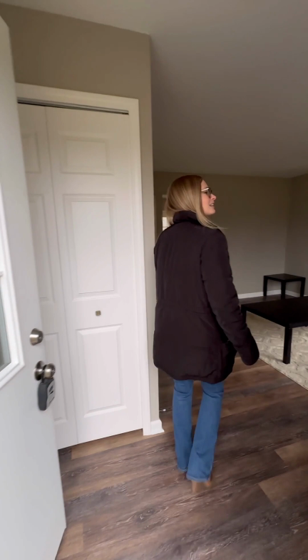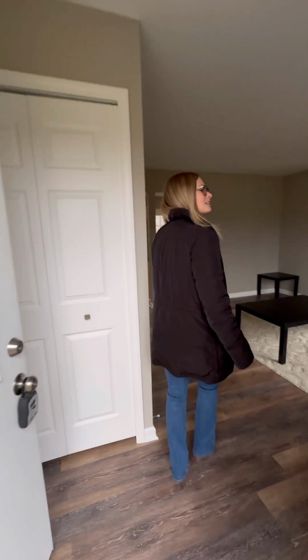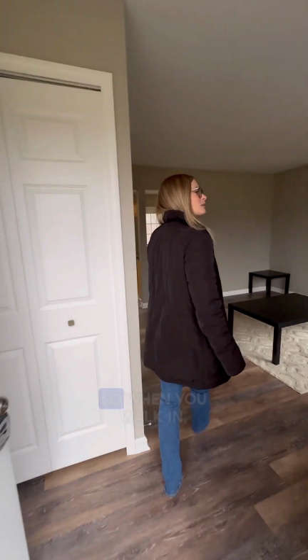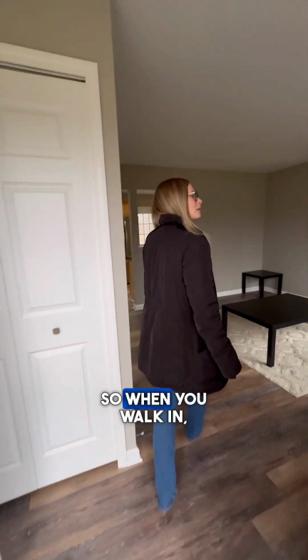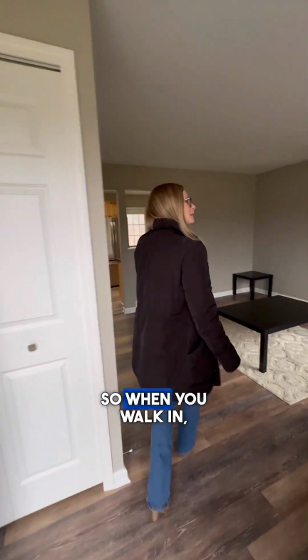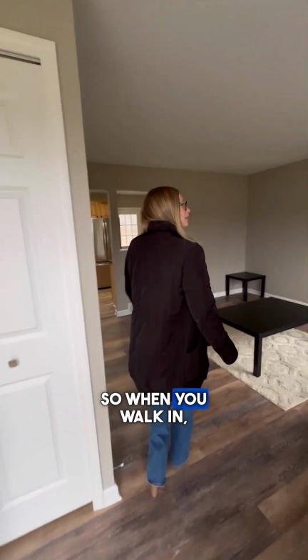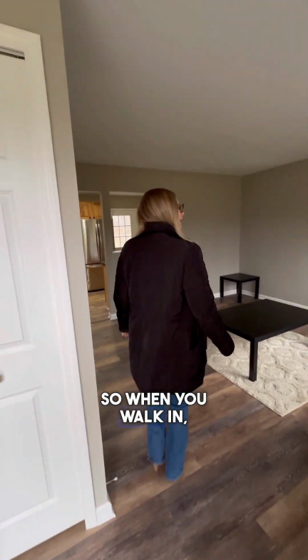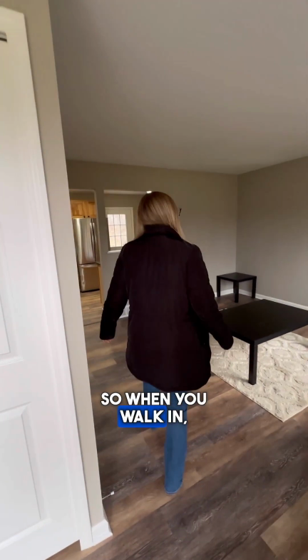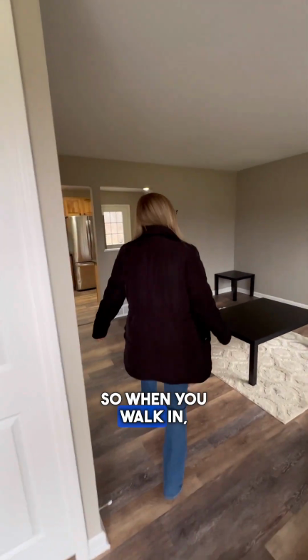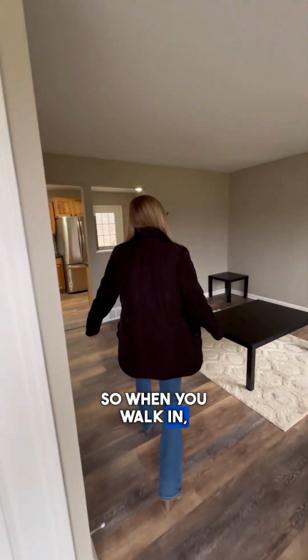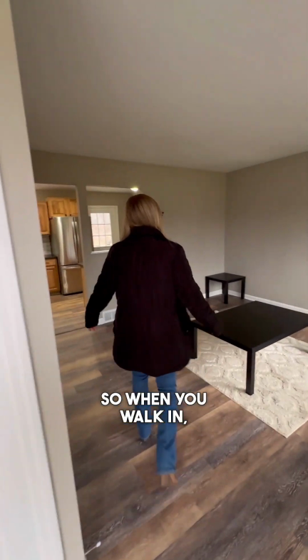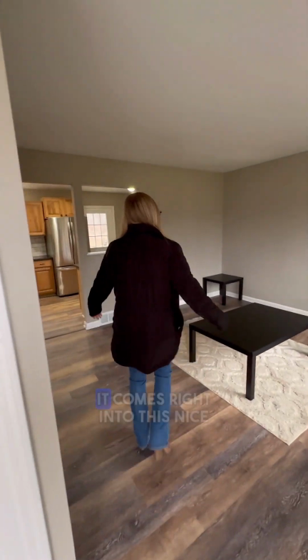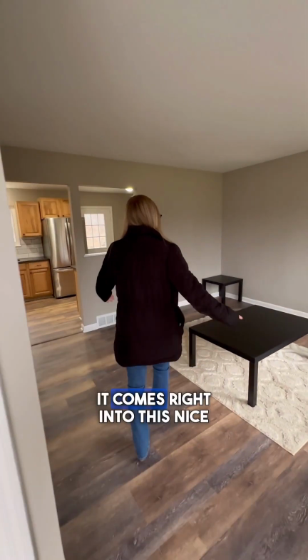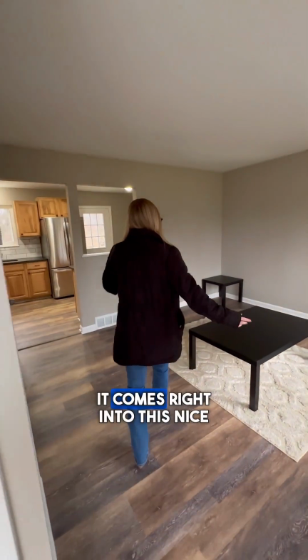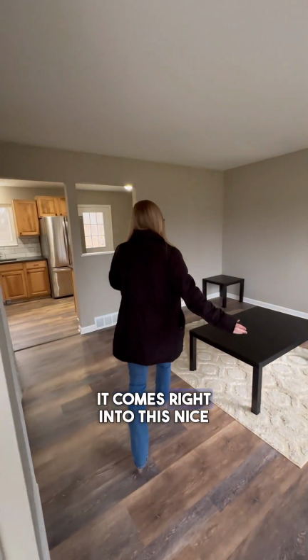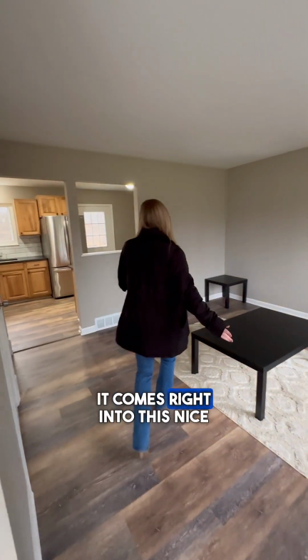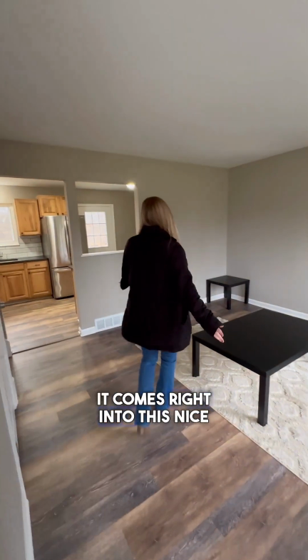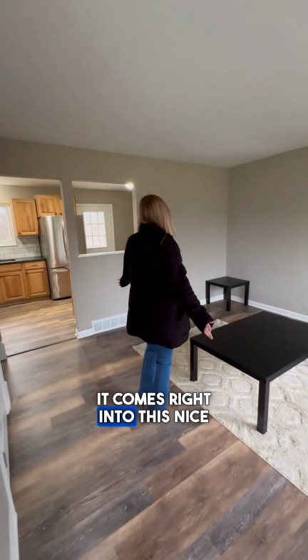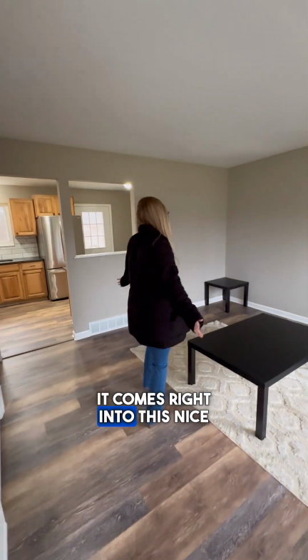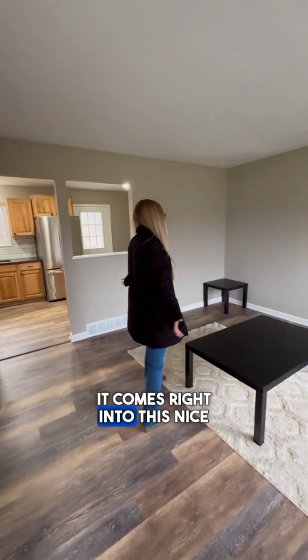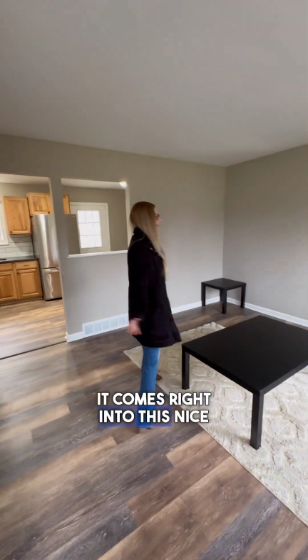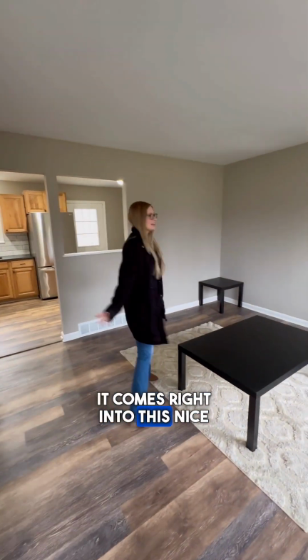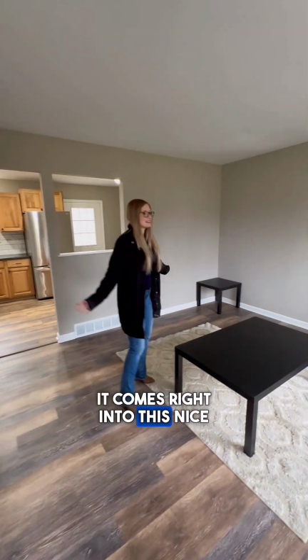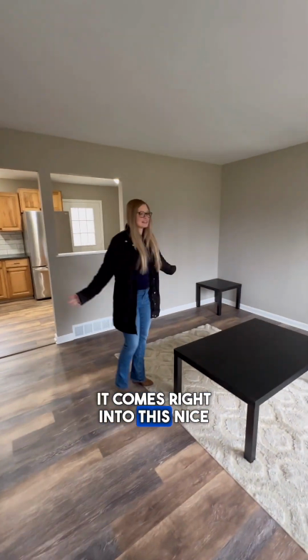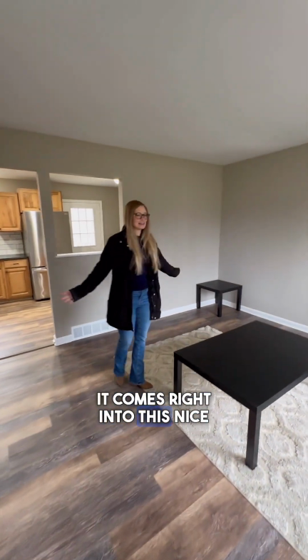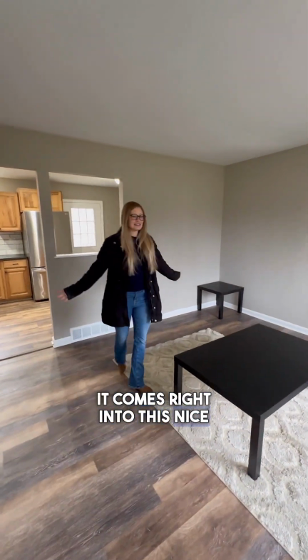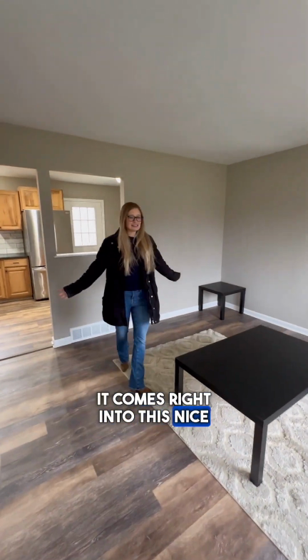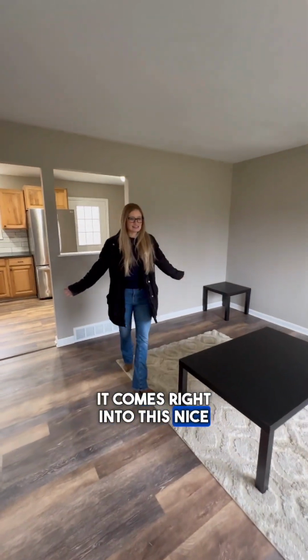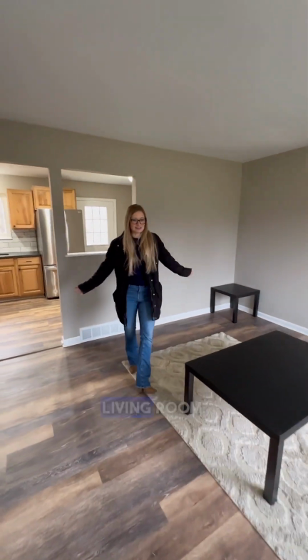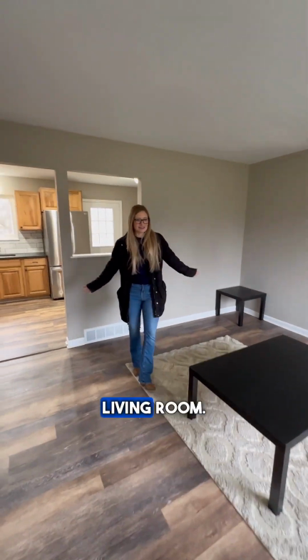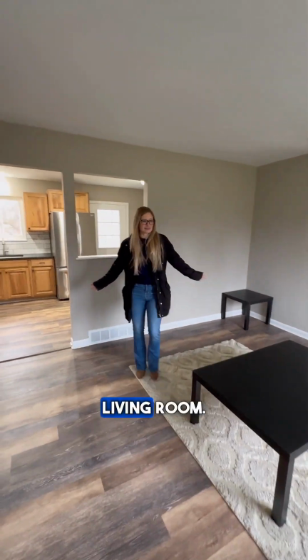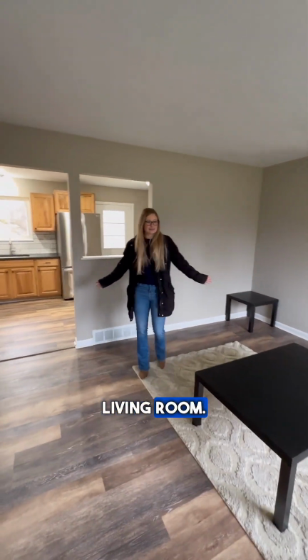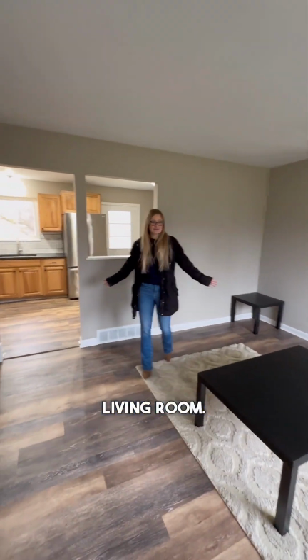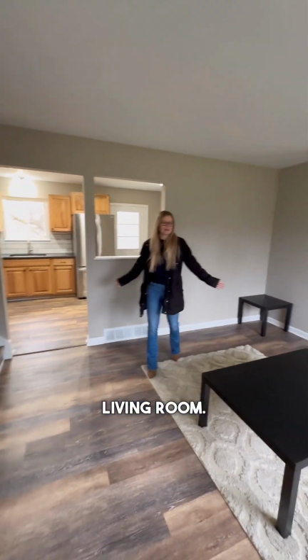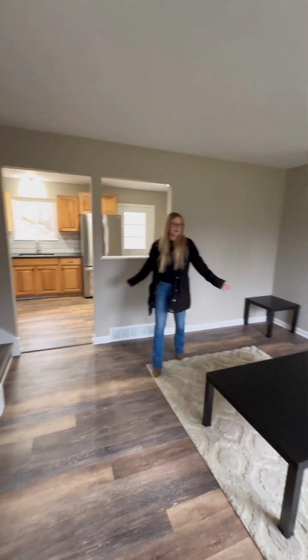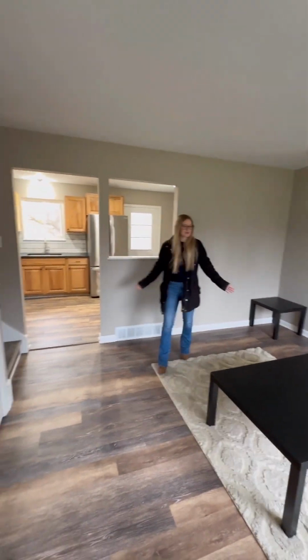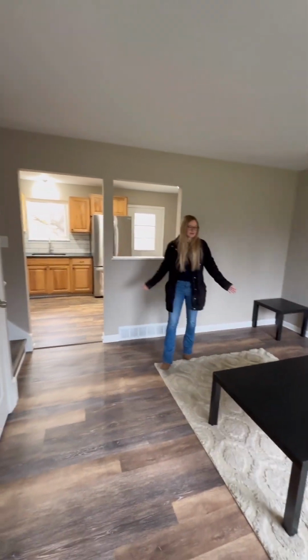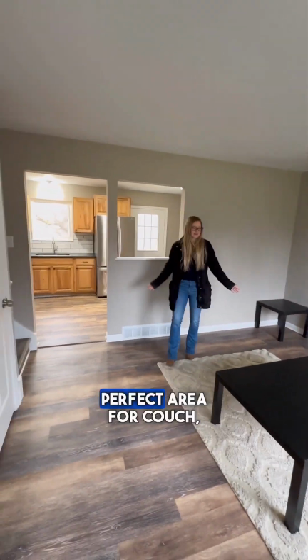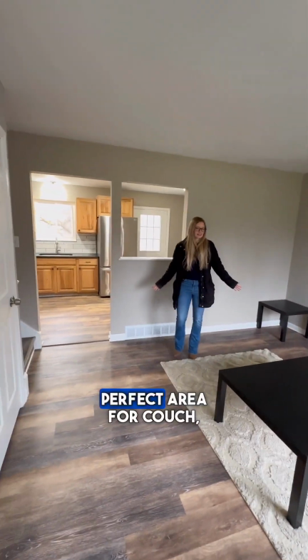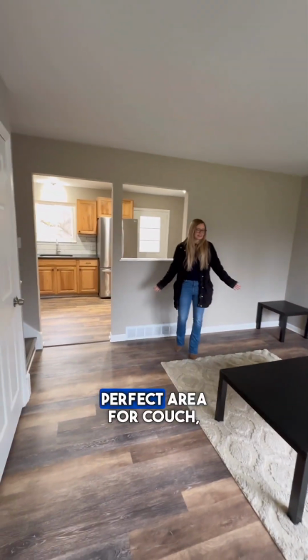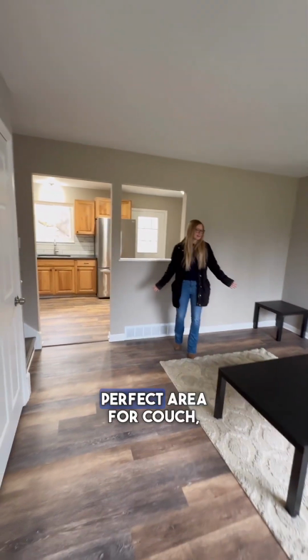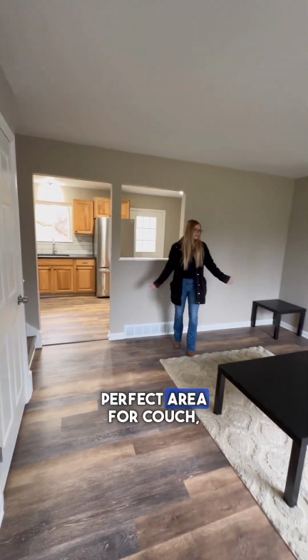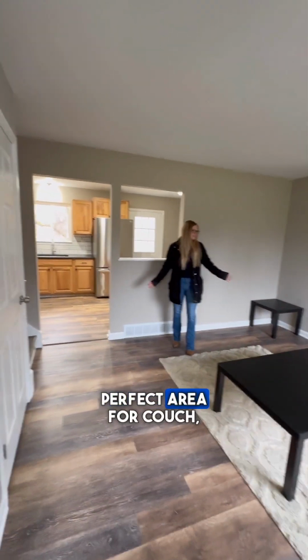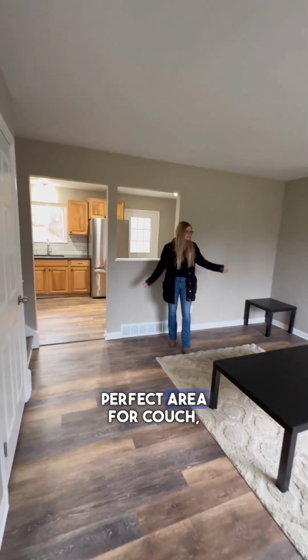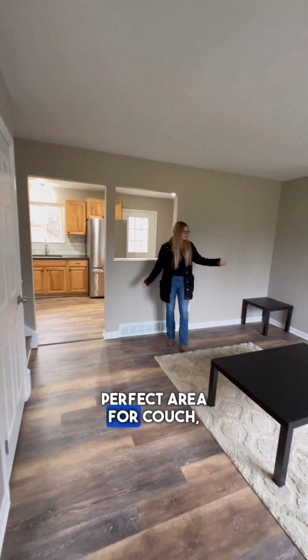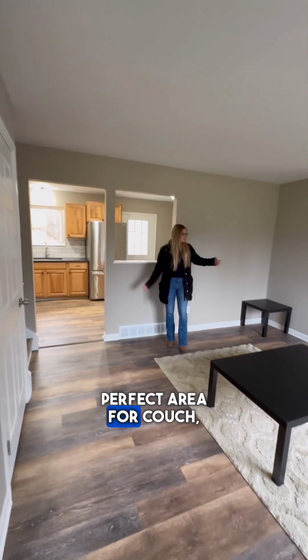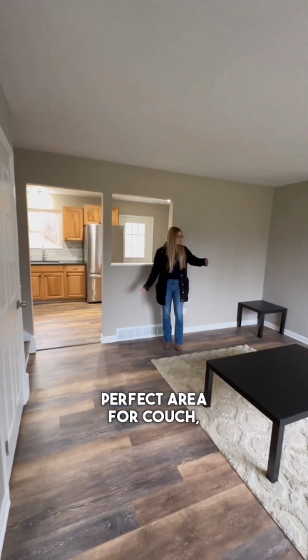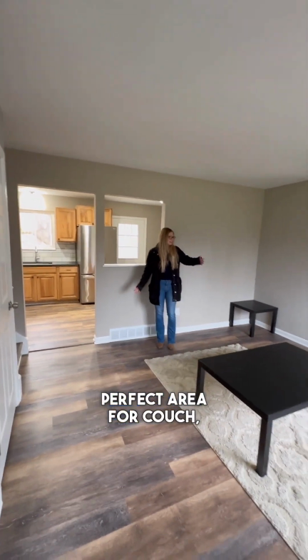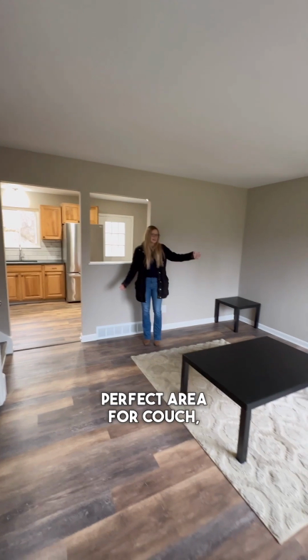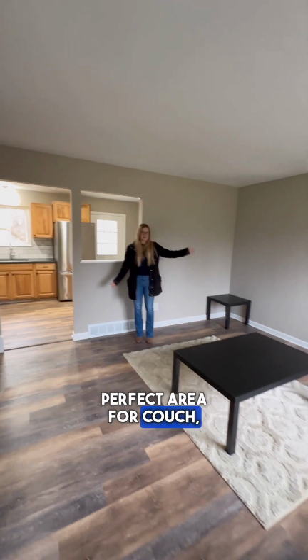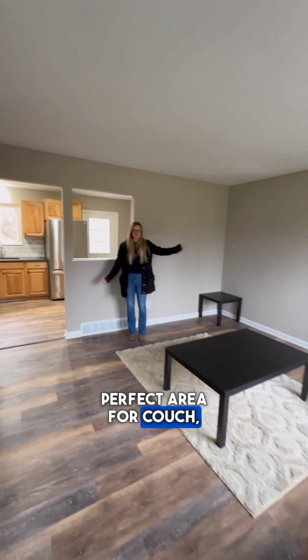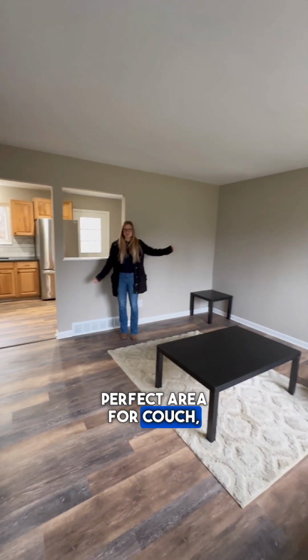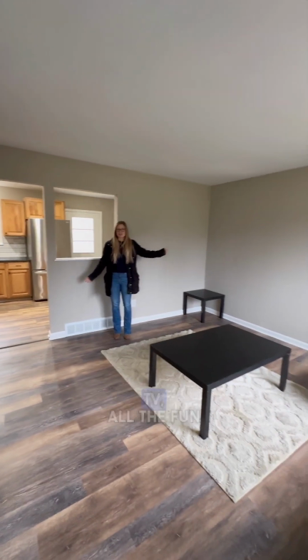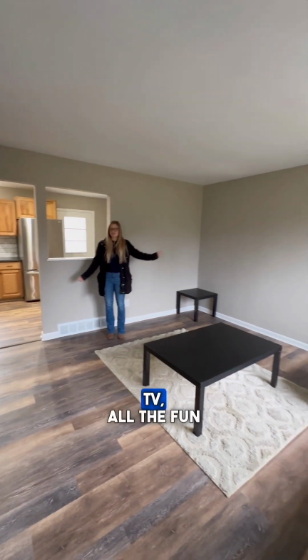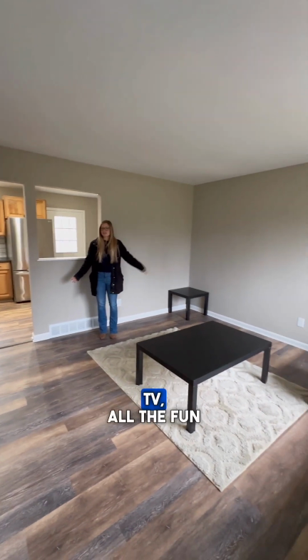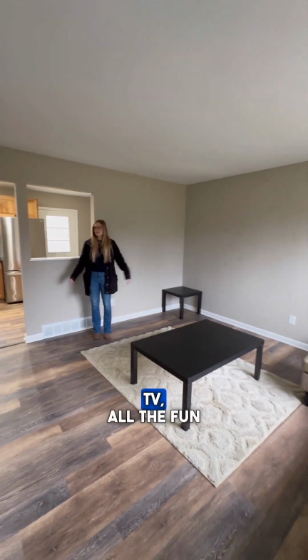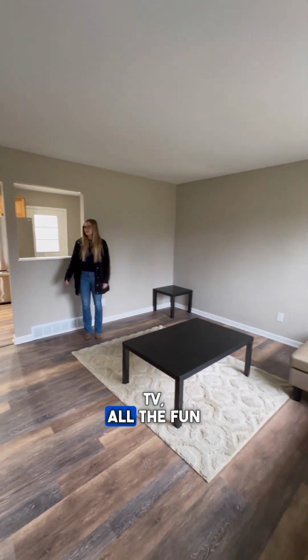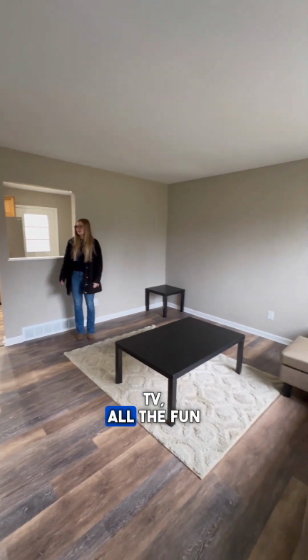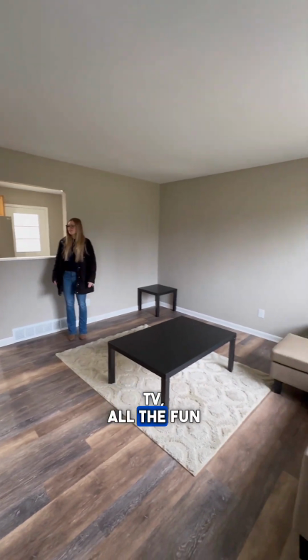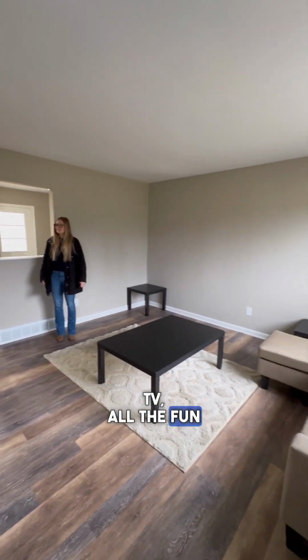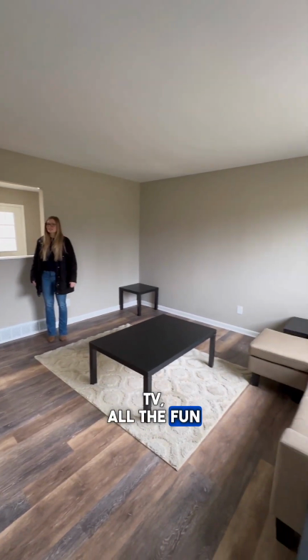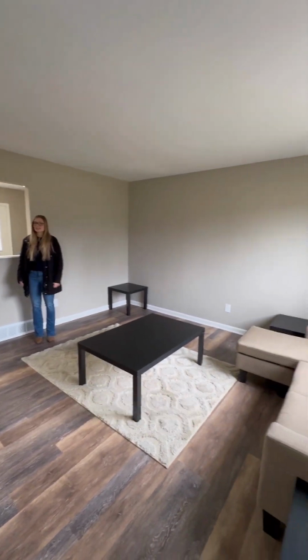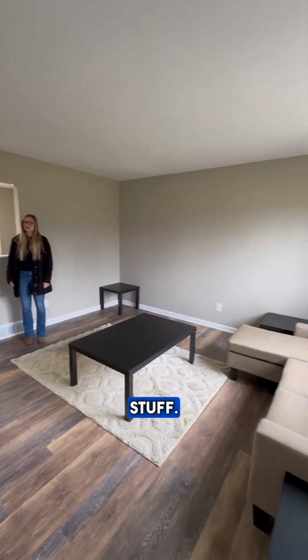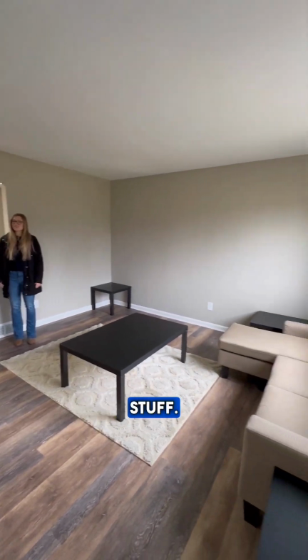So when you walk in, it comes right into this nice living room. Perfect area for a couch, TV, all the fun stuff.